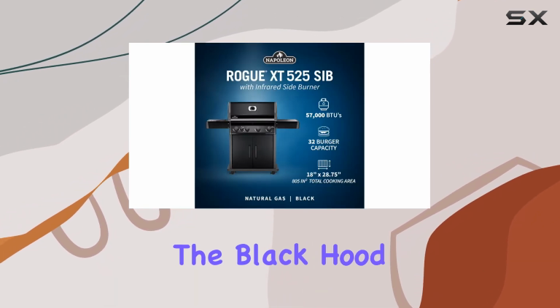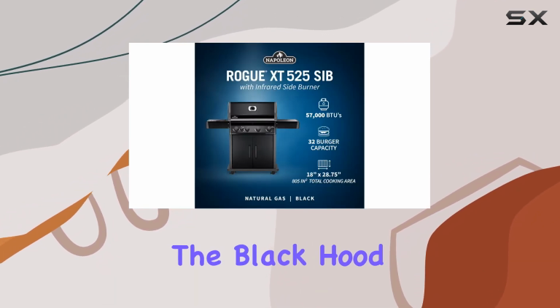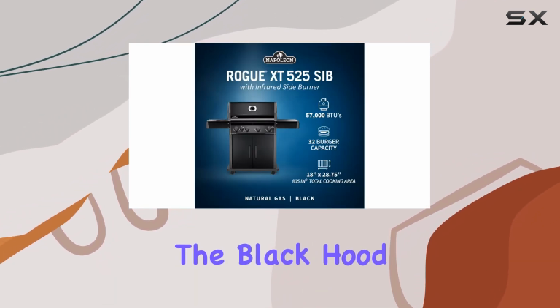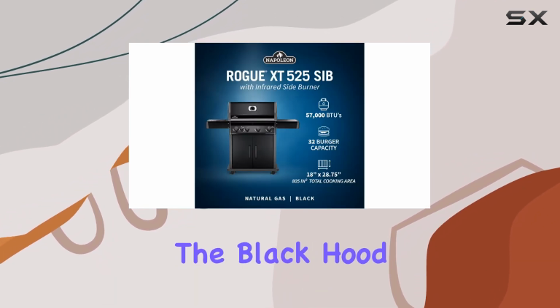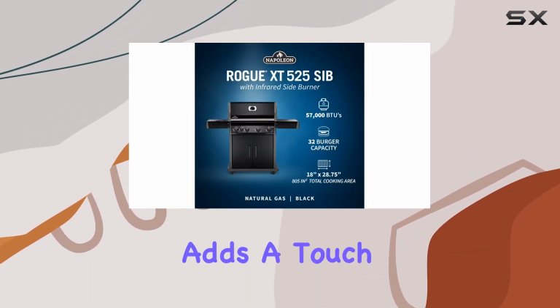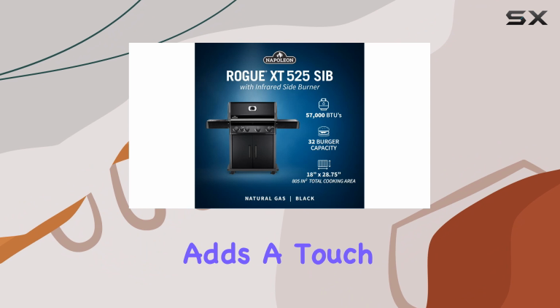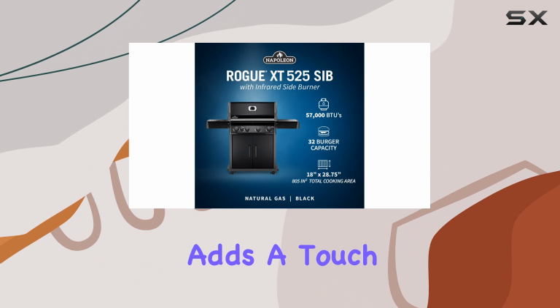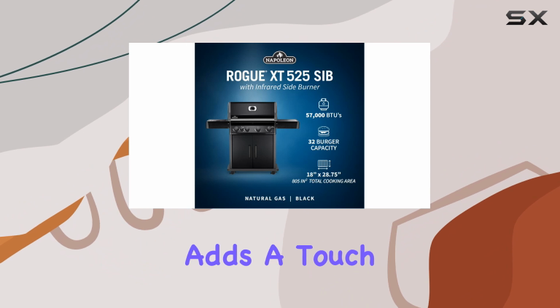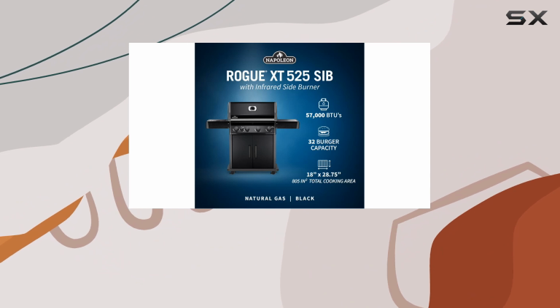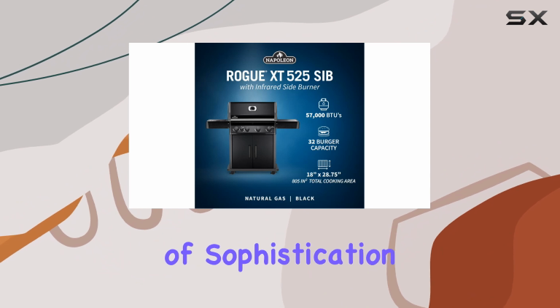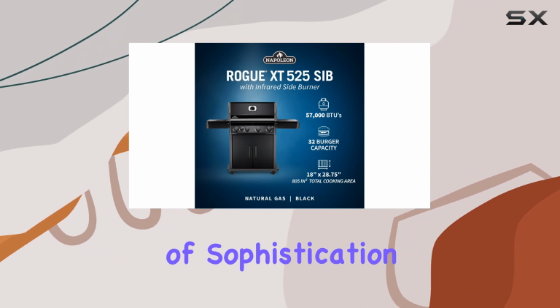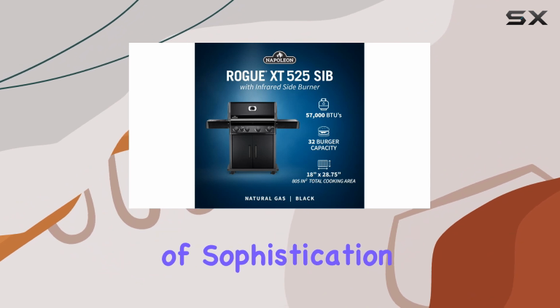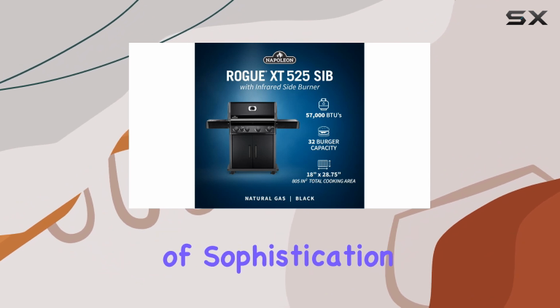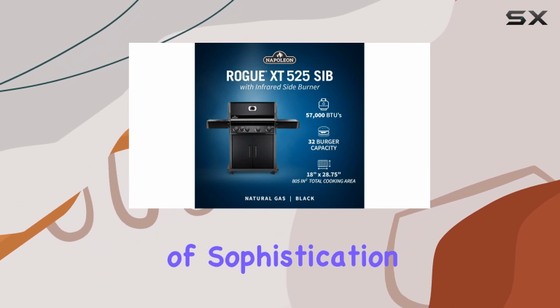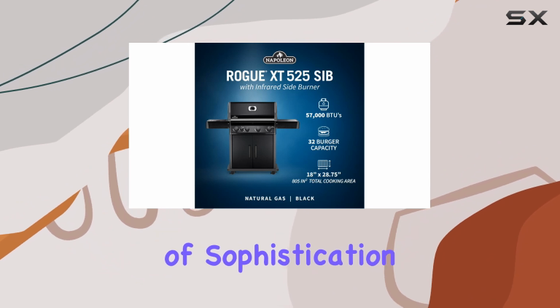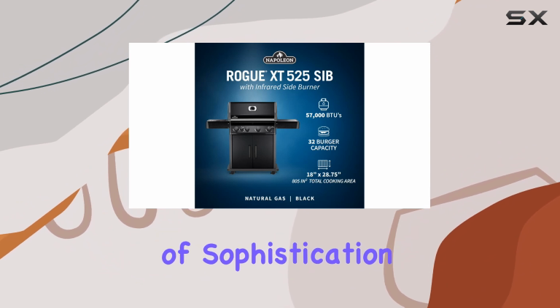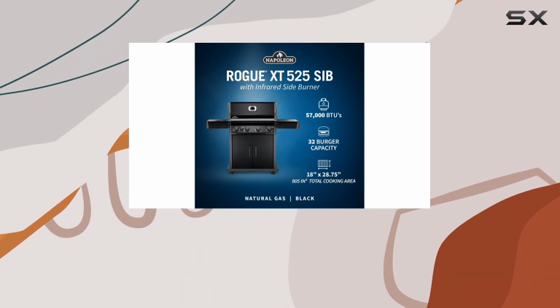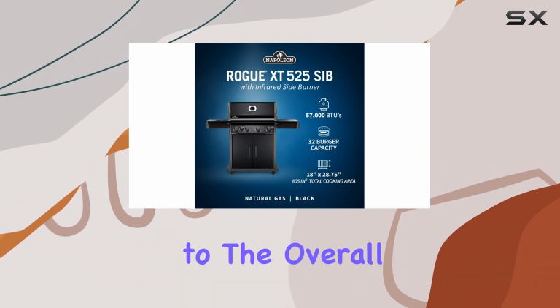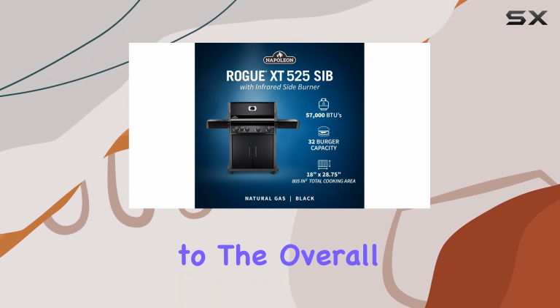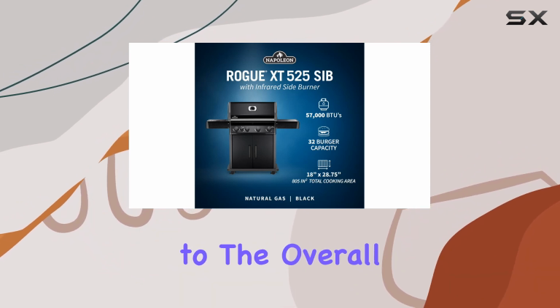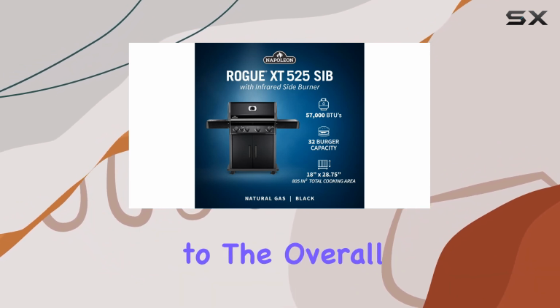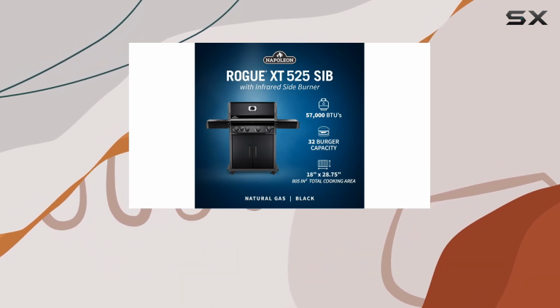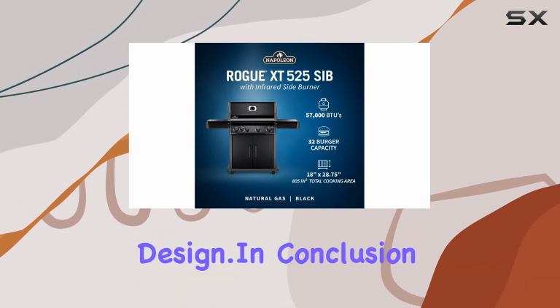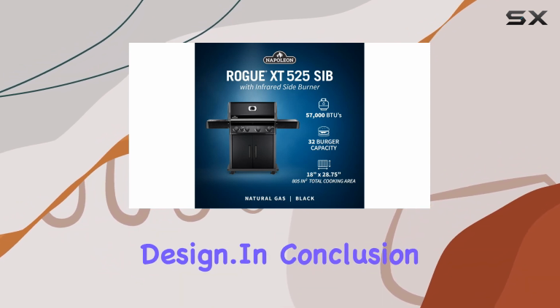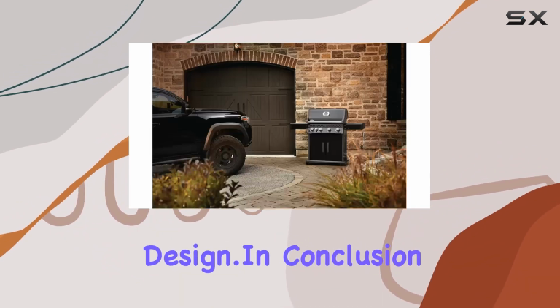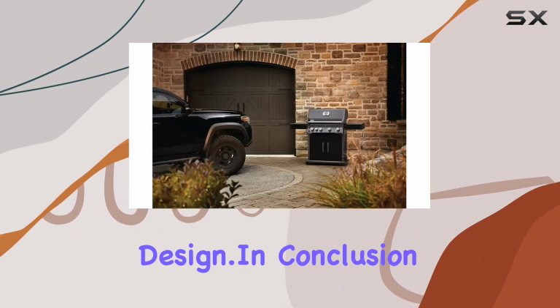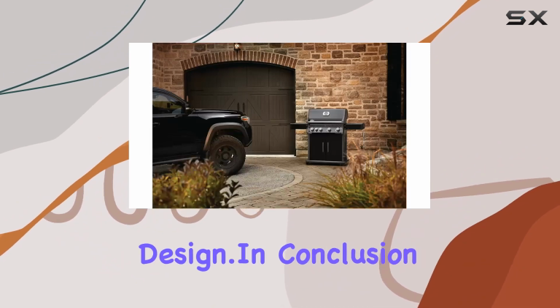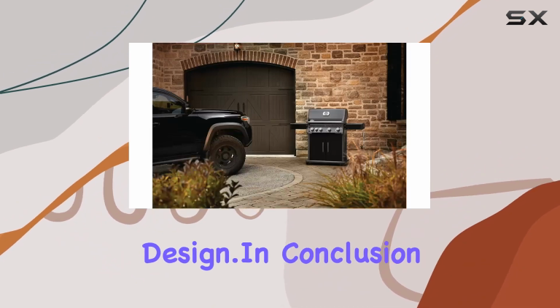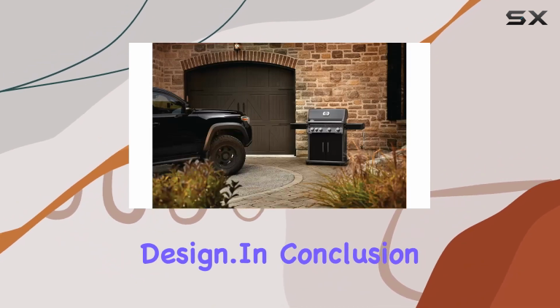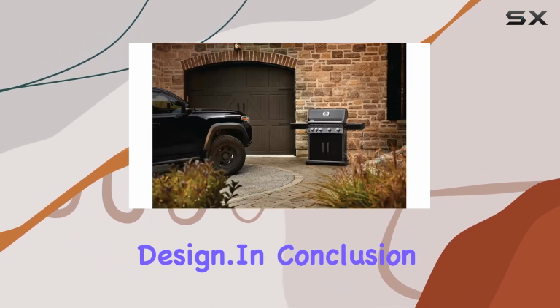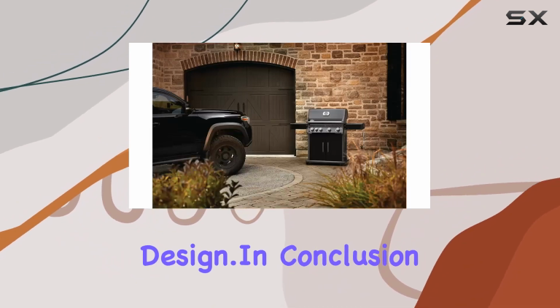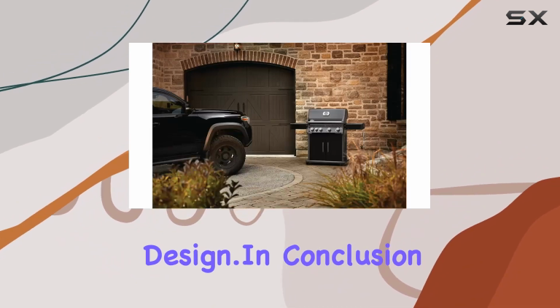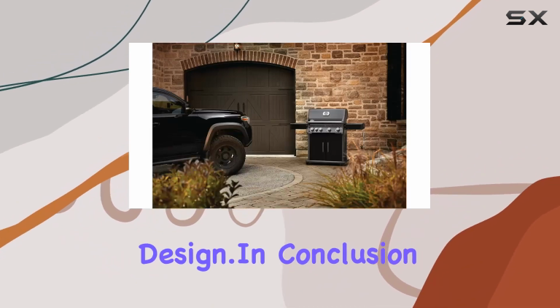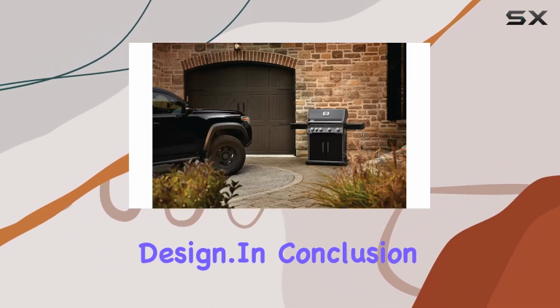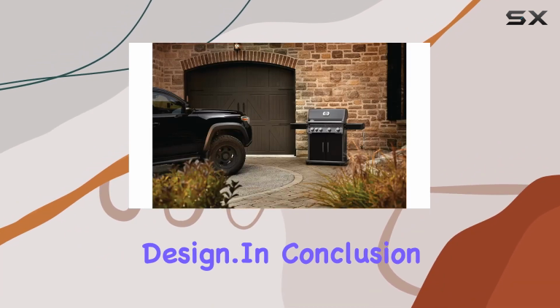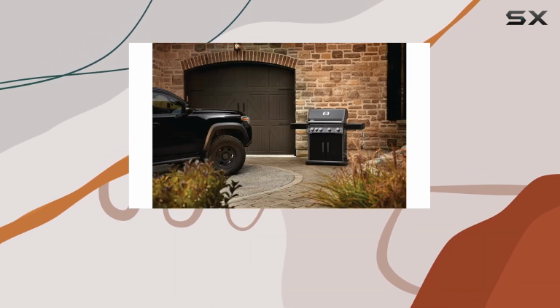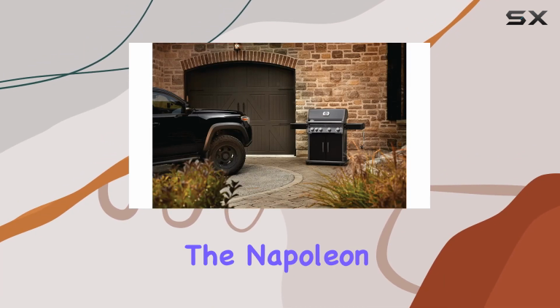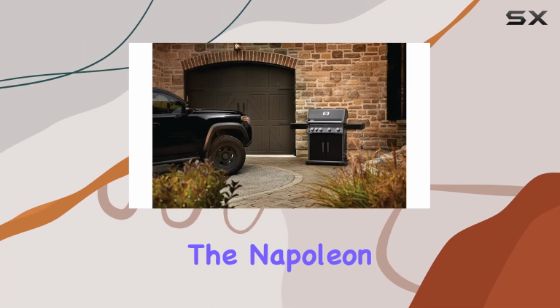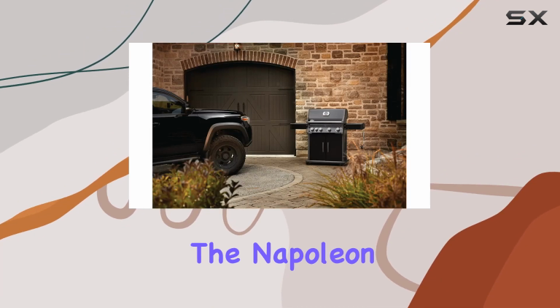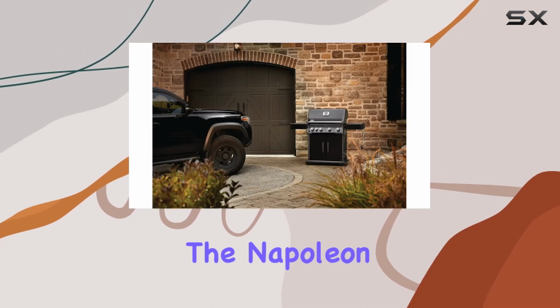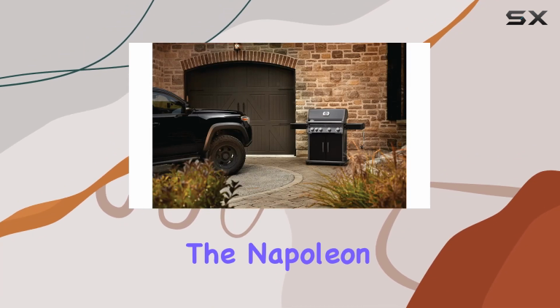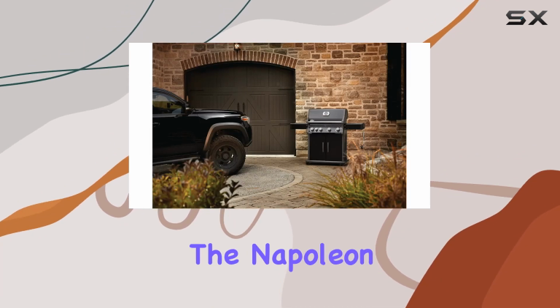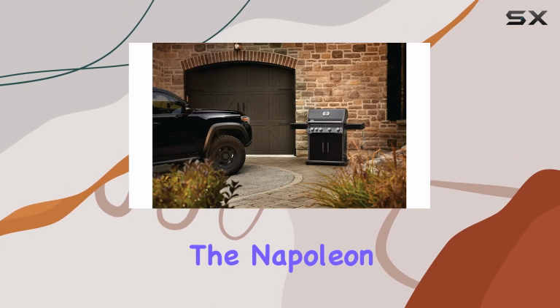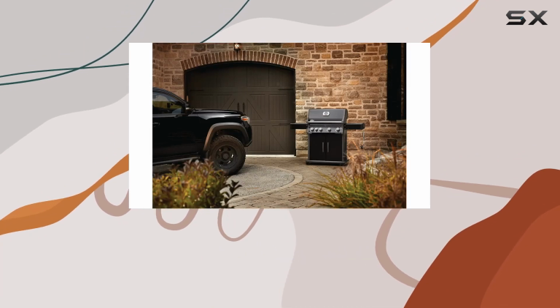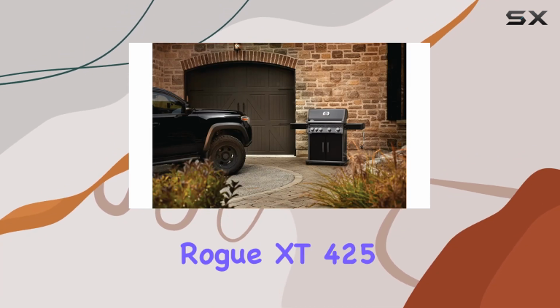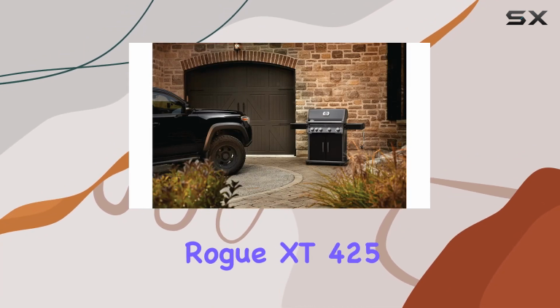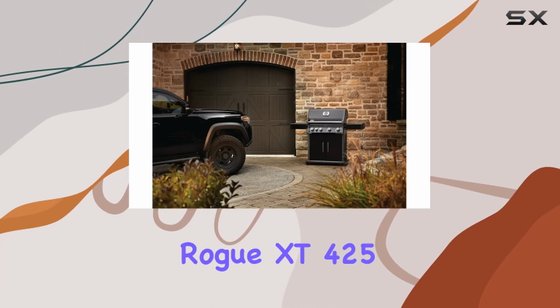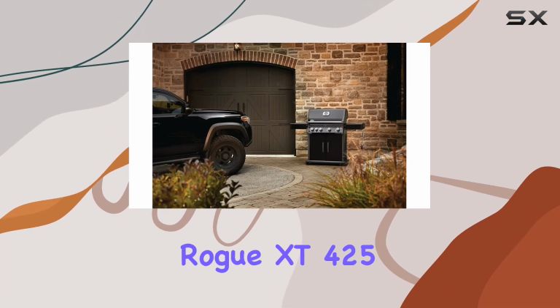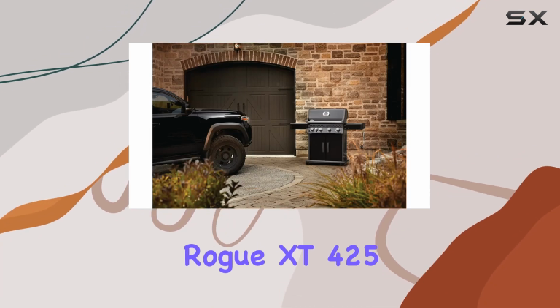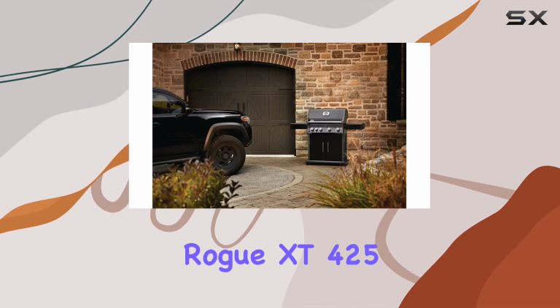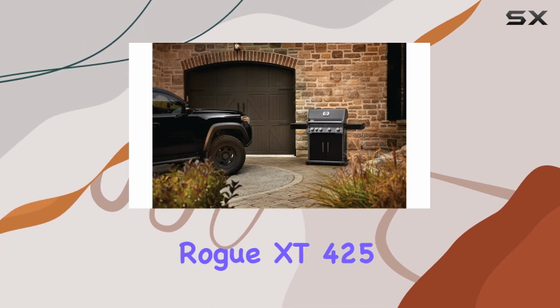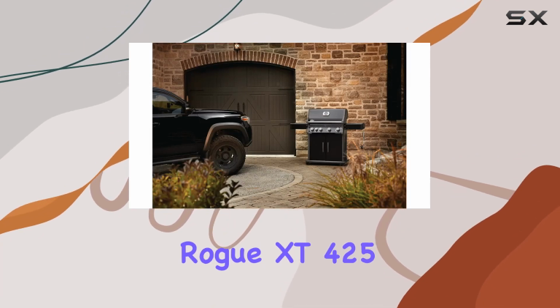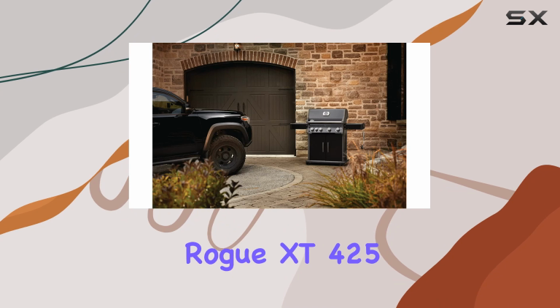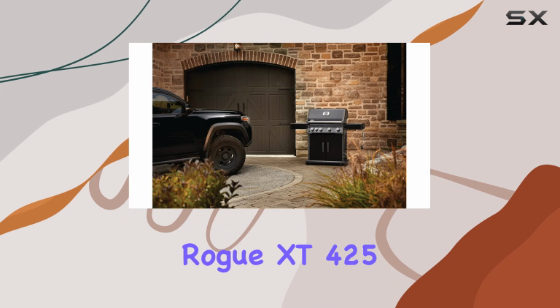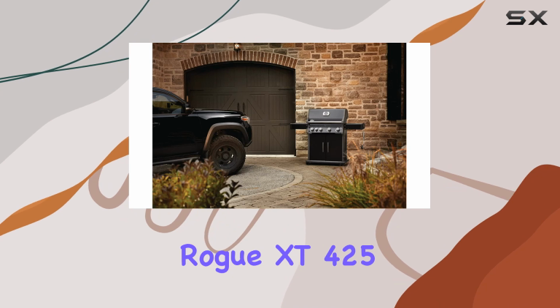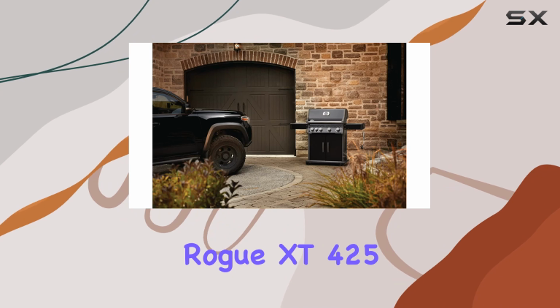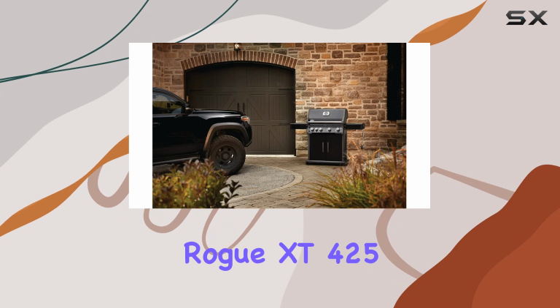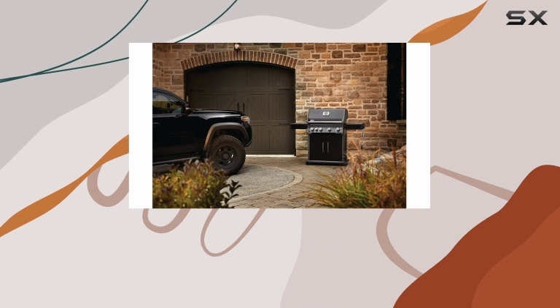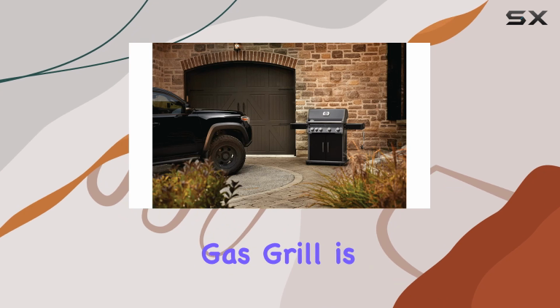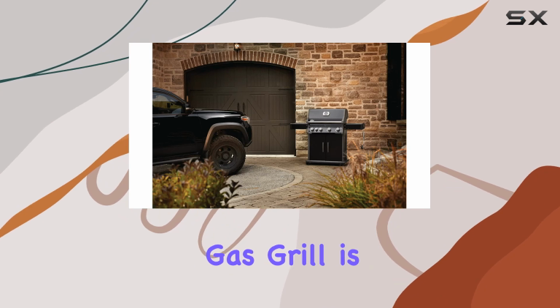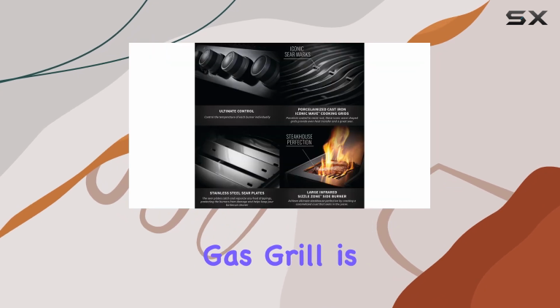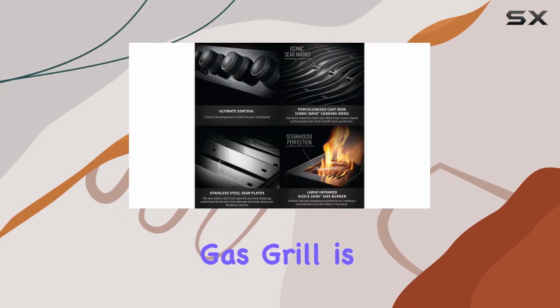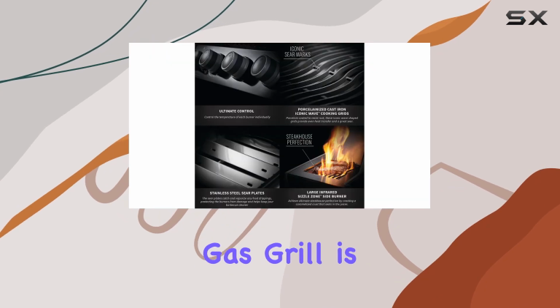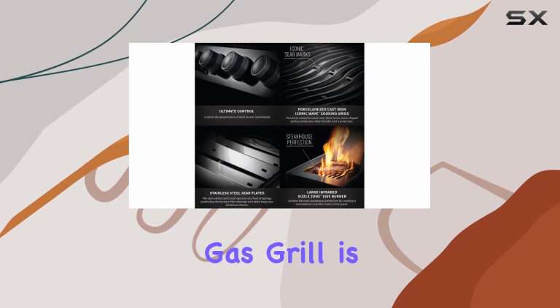Maintenance is a breeze with durable materials that are not only stylish but easy to clean. The black hood adds a touch of sophistication to the overall design.